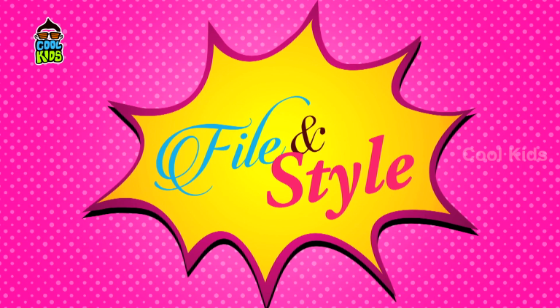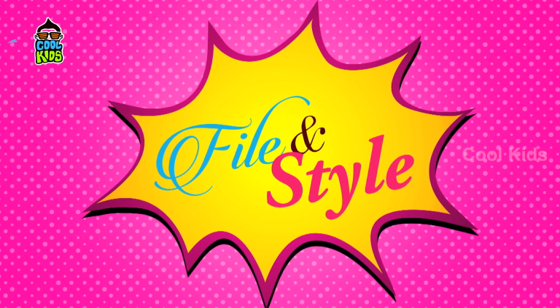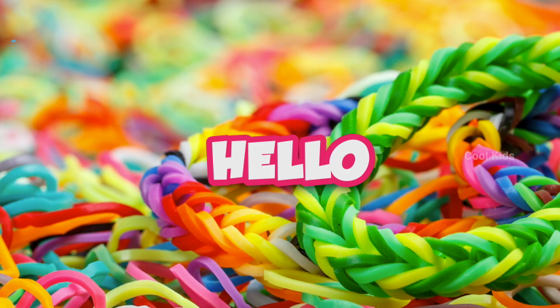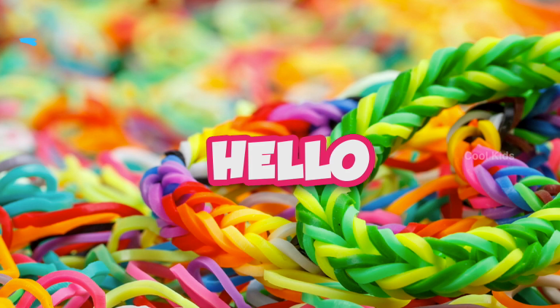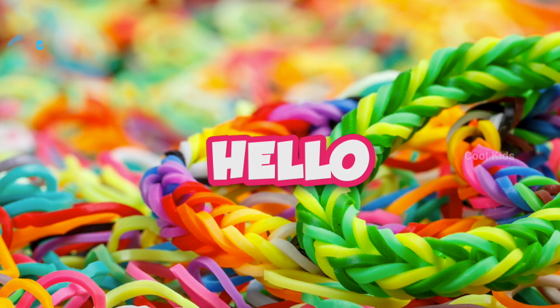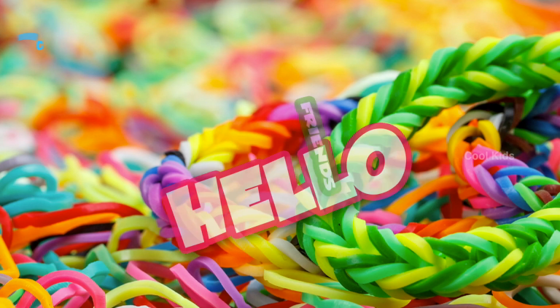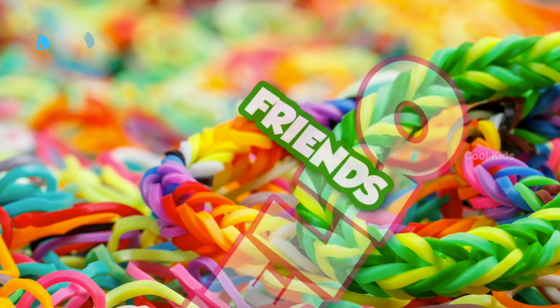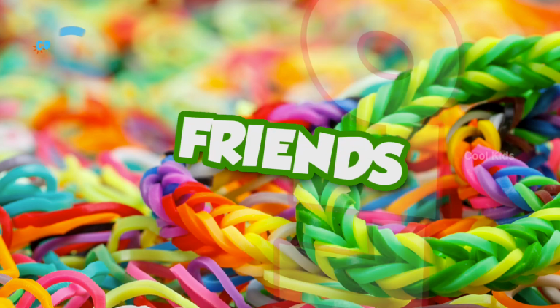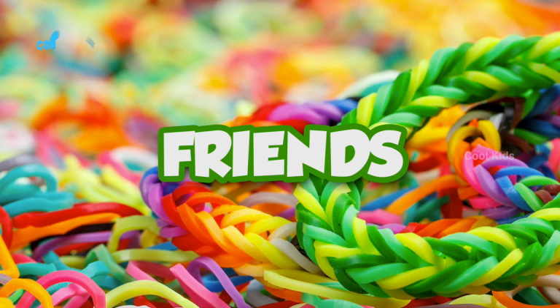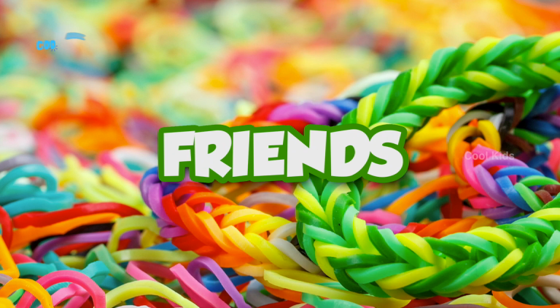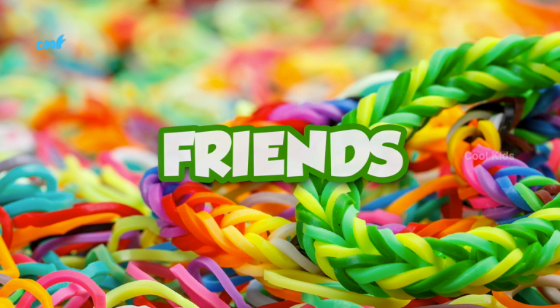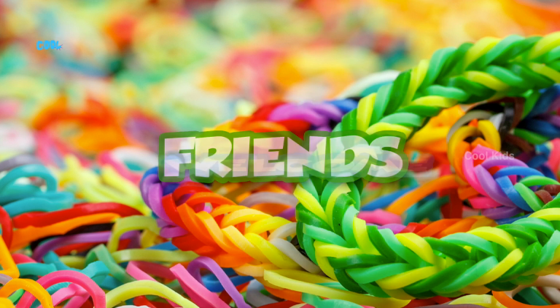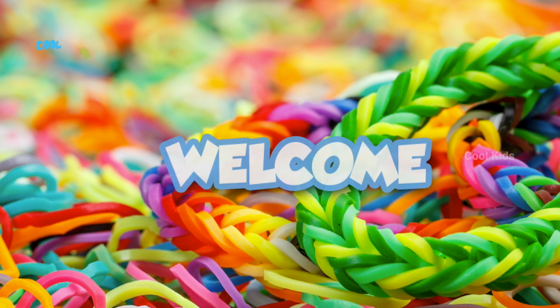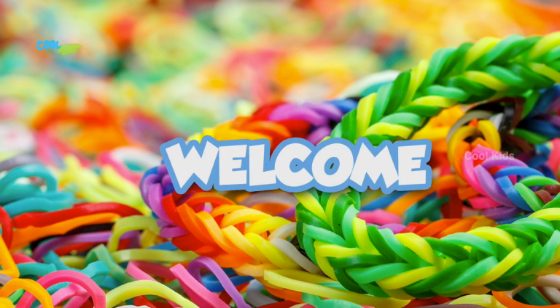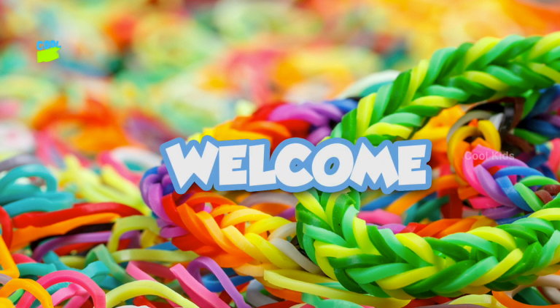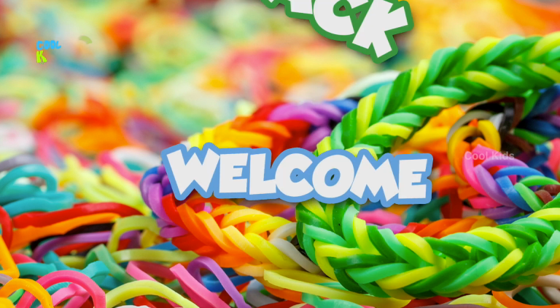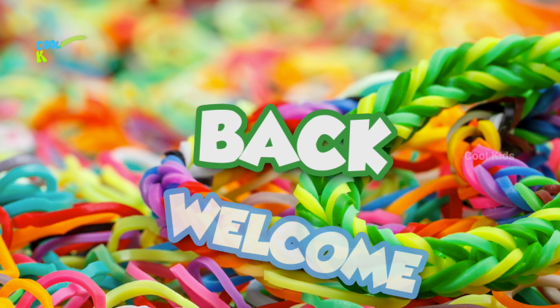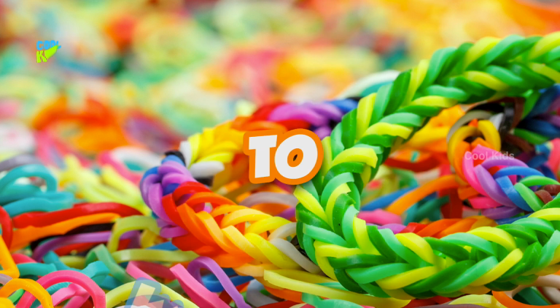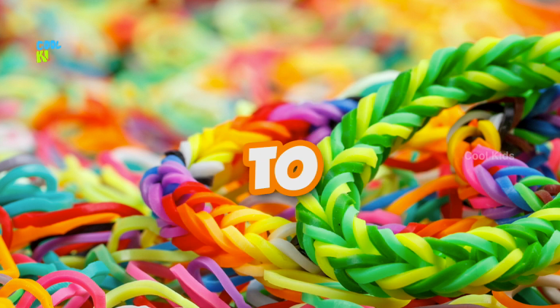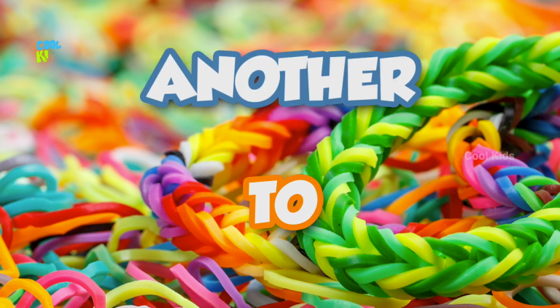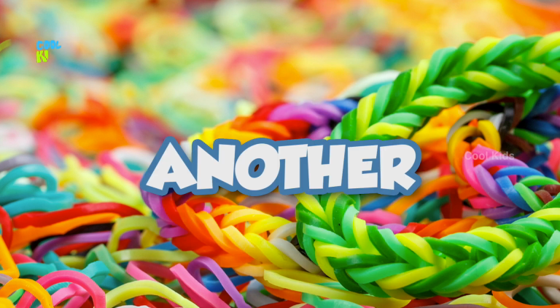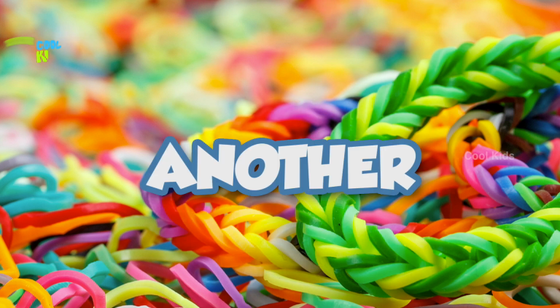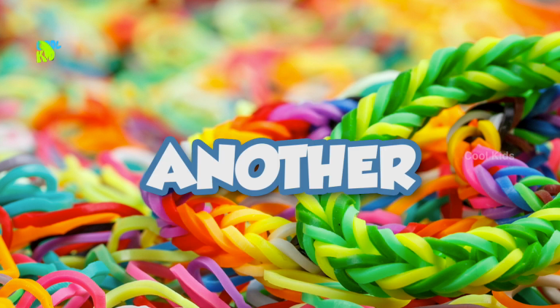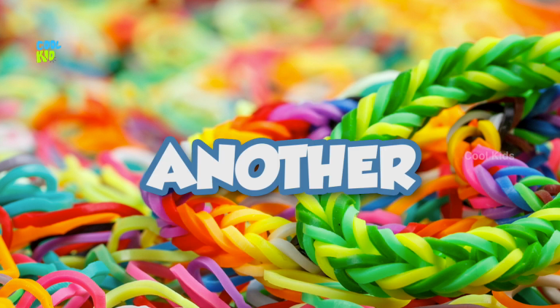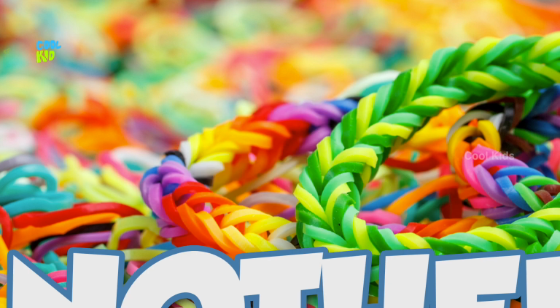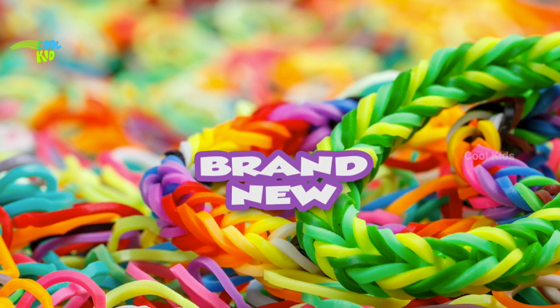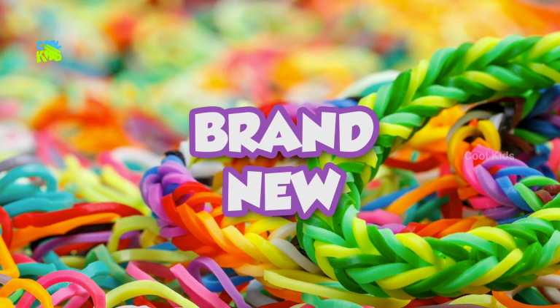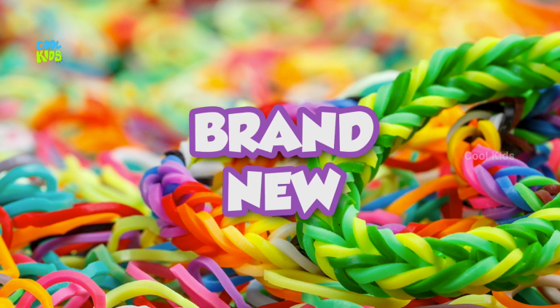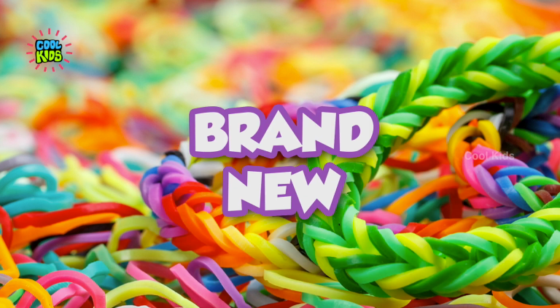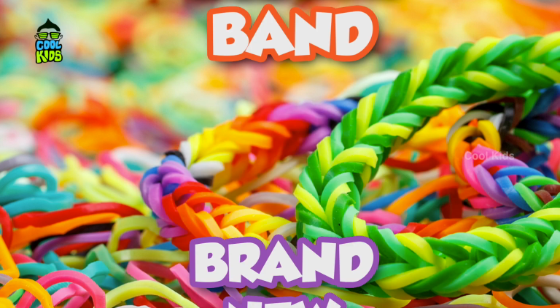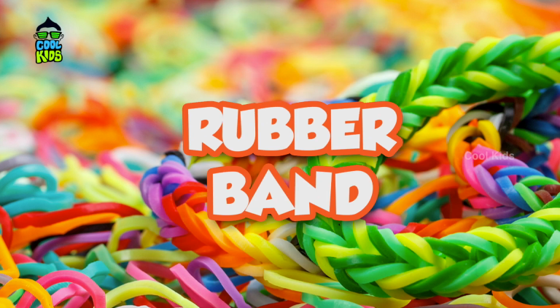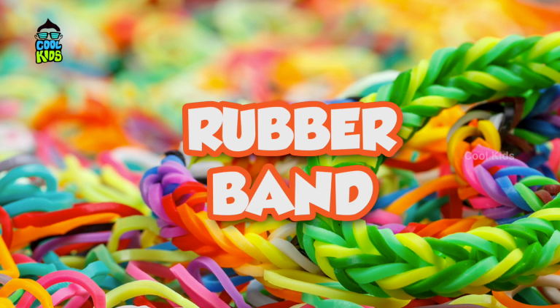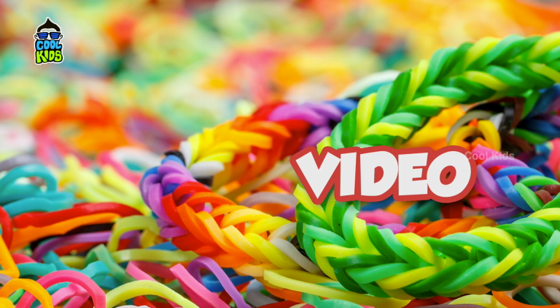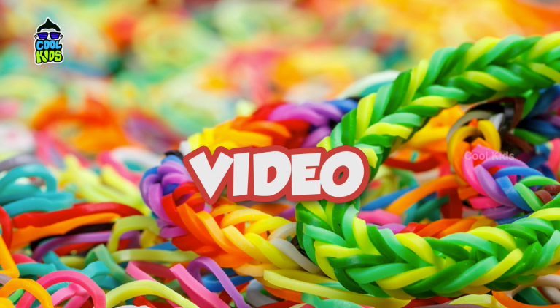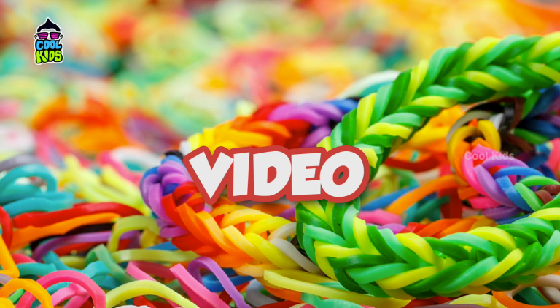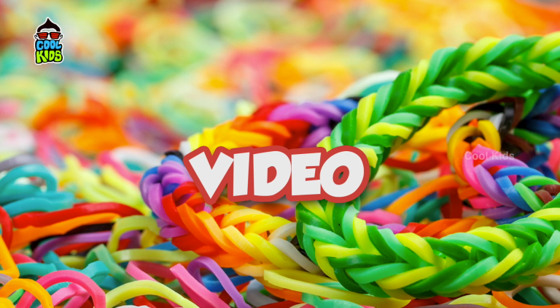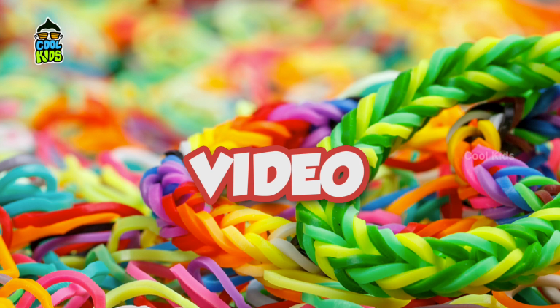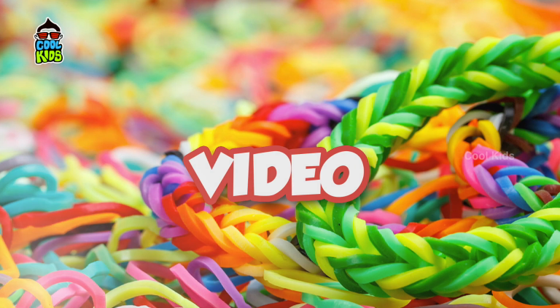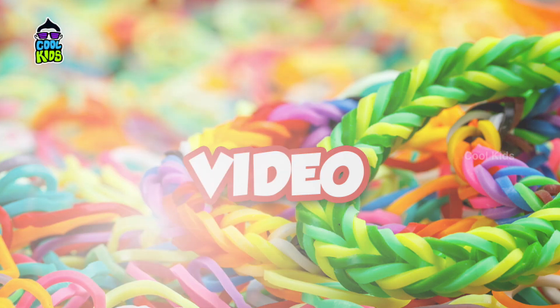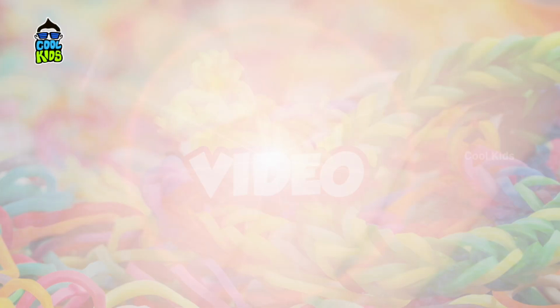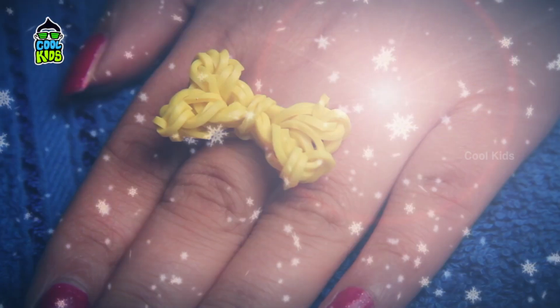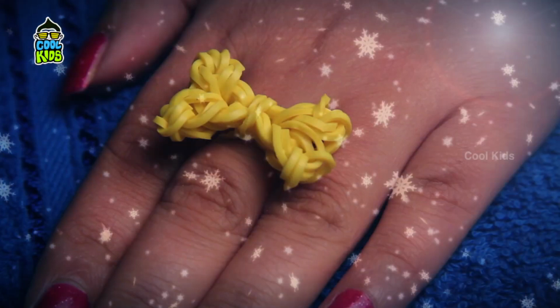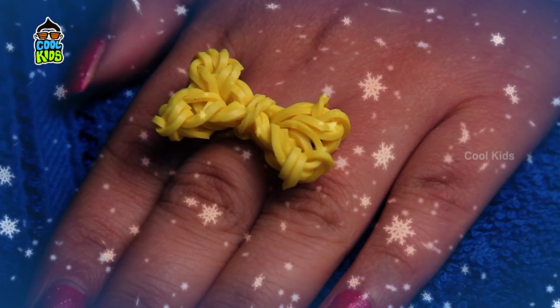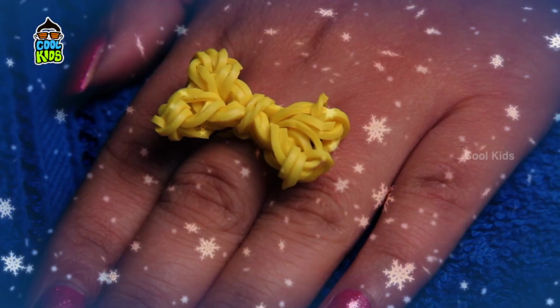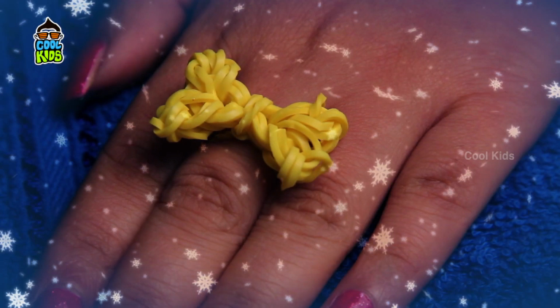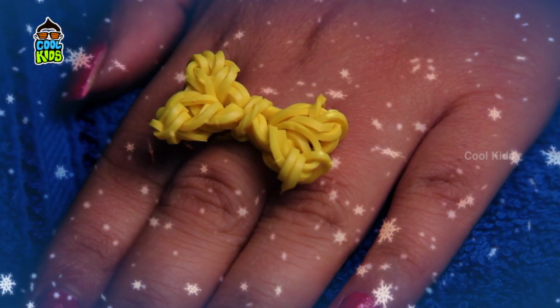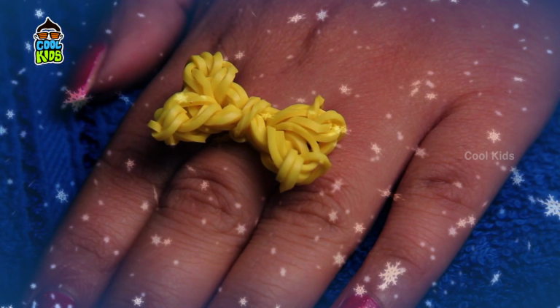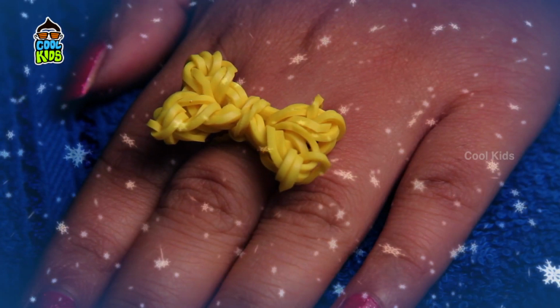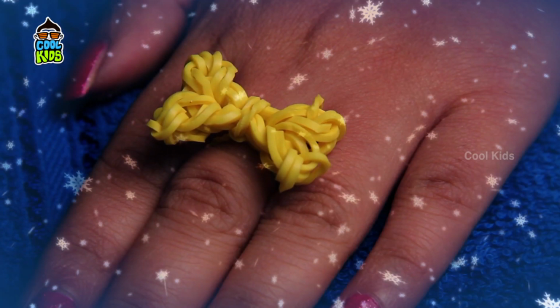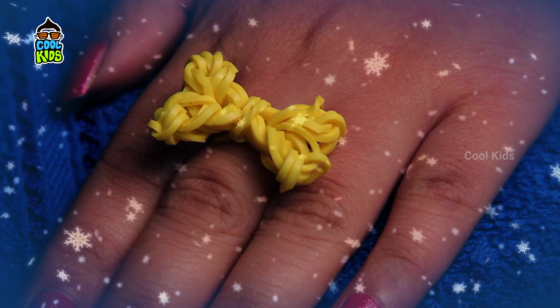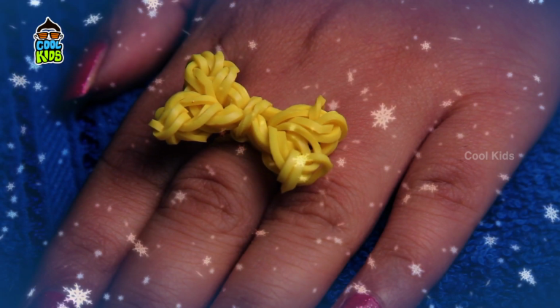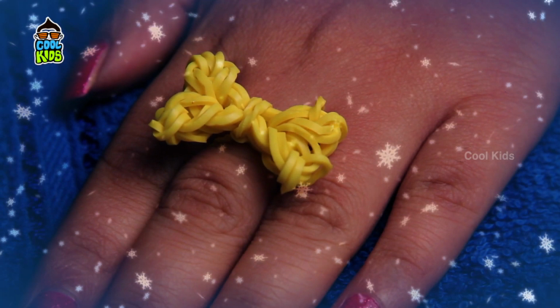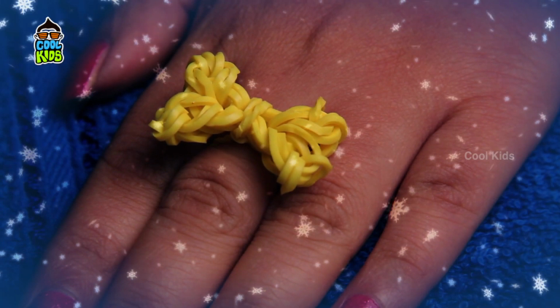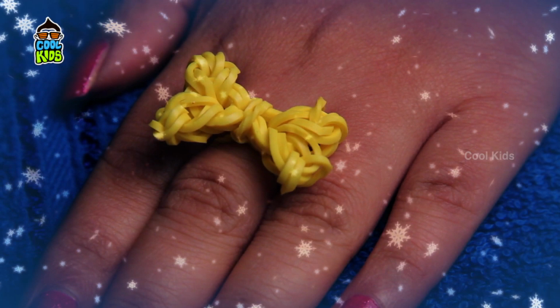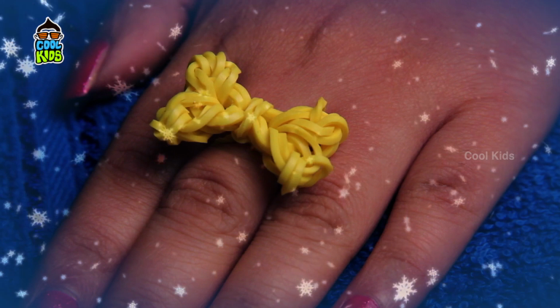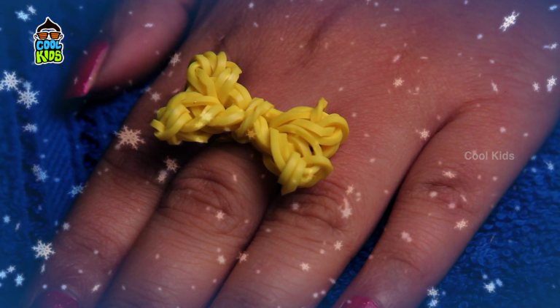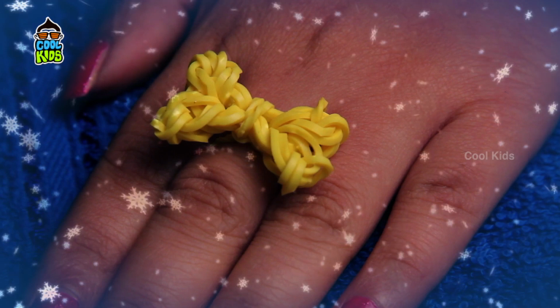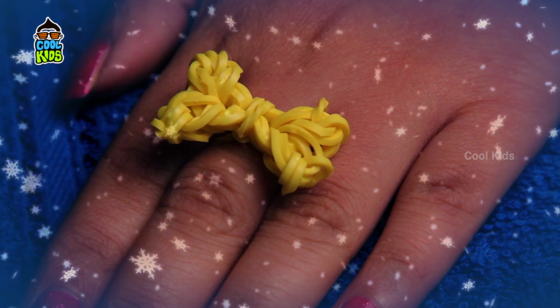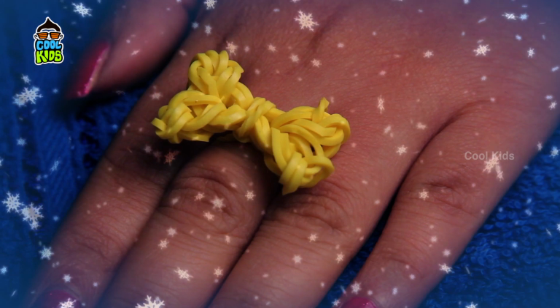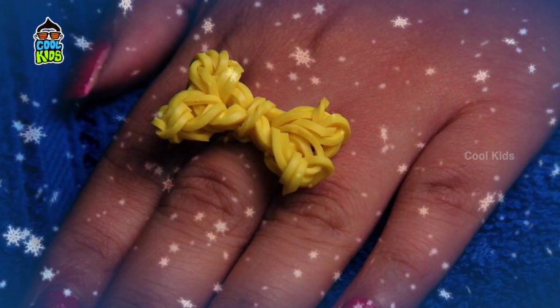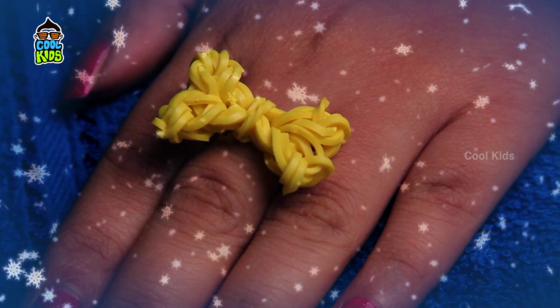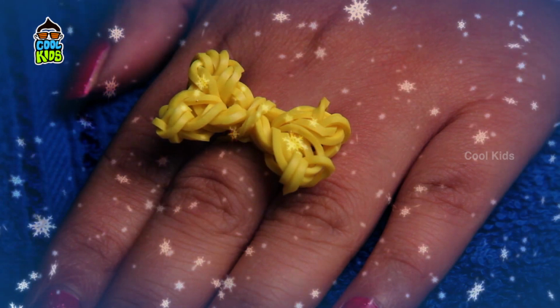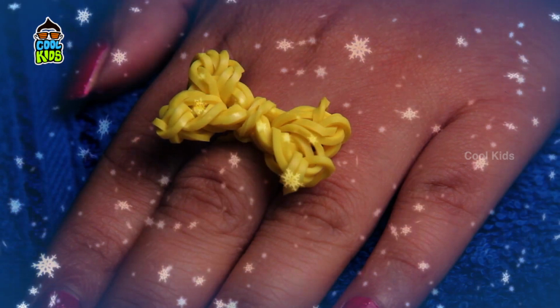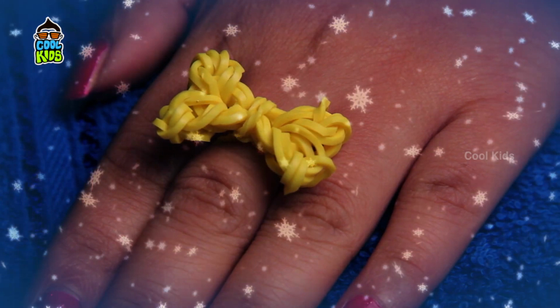Hello friends, welcome back to another brand new rubber band video. I am going to show you a beautiful rubber band bow ring.